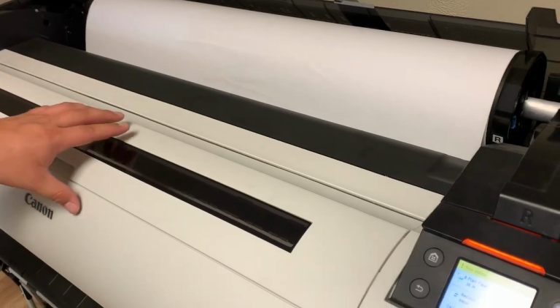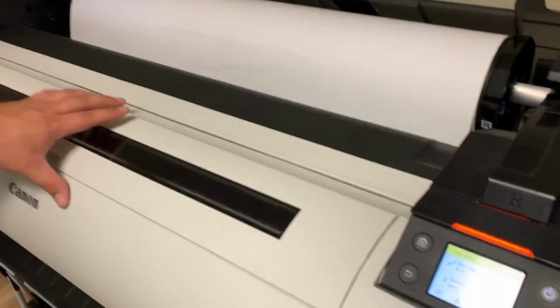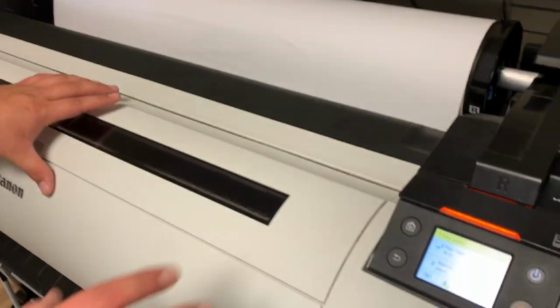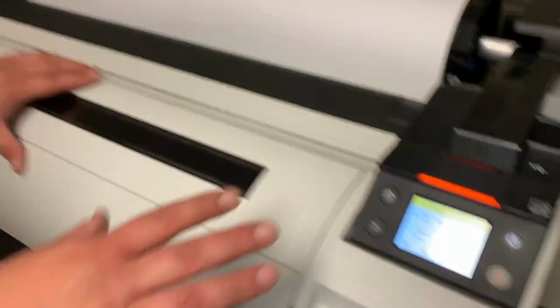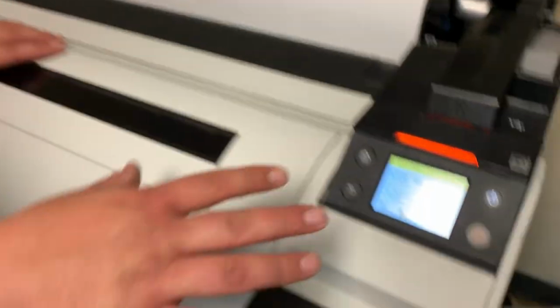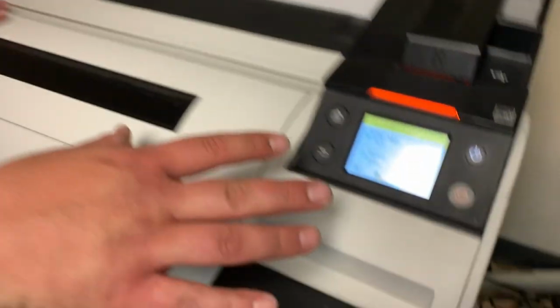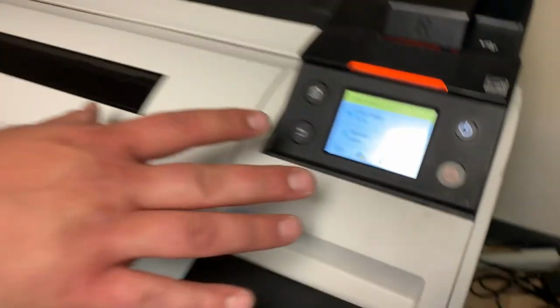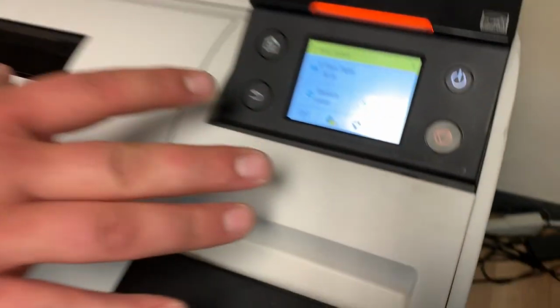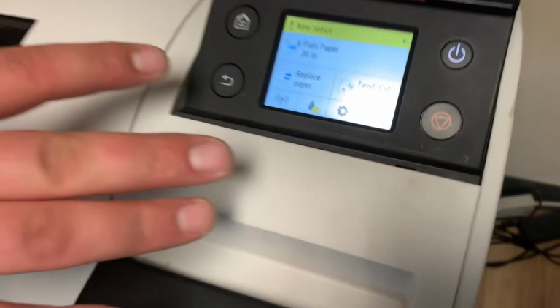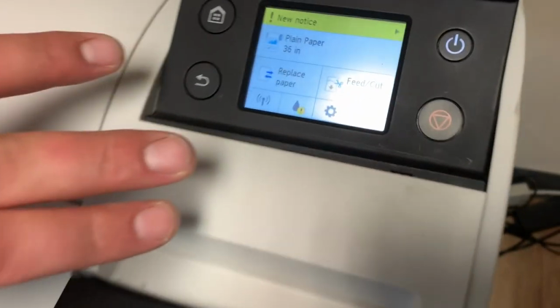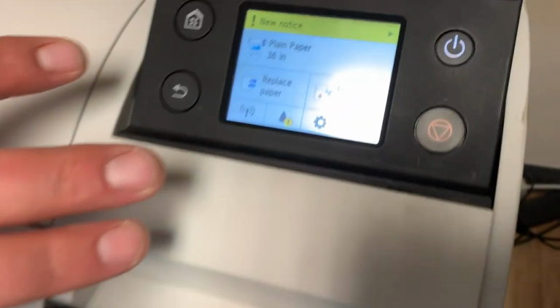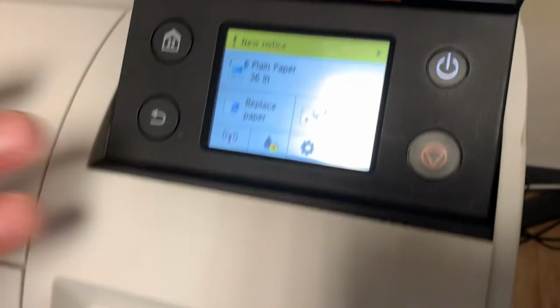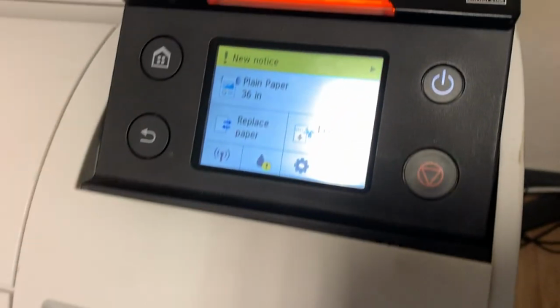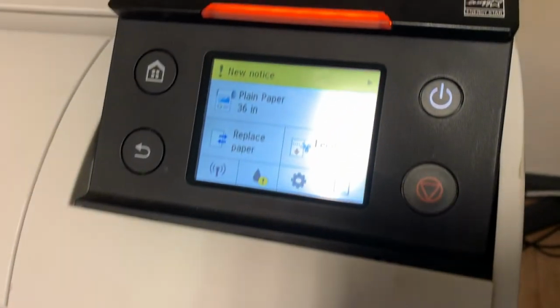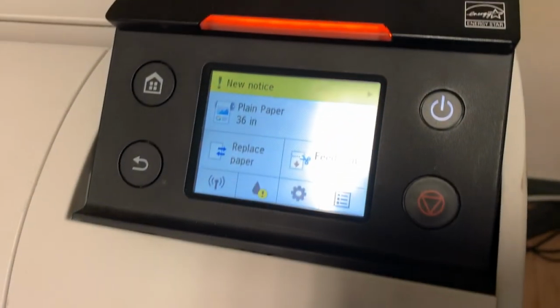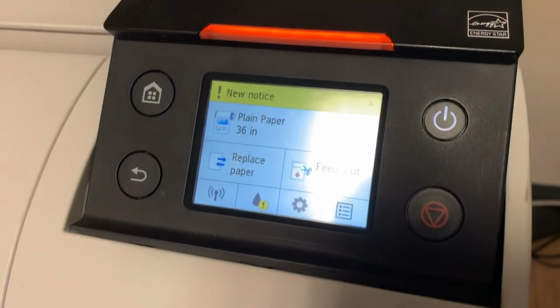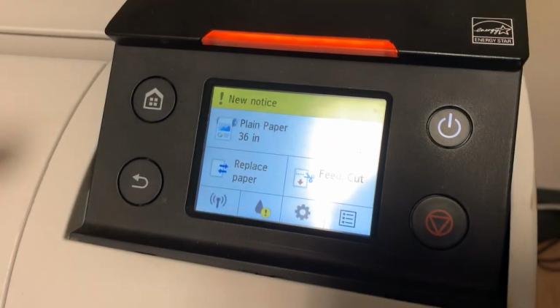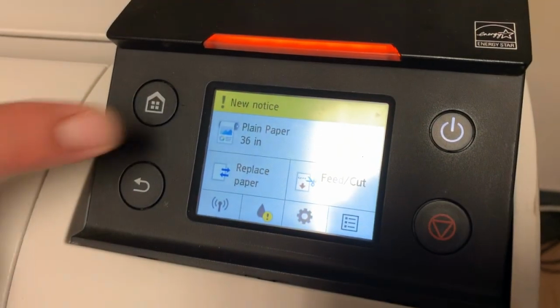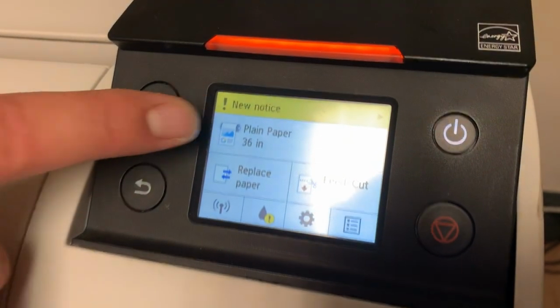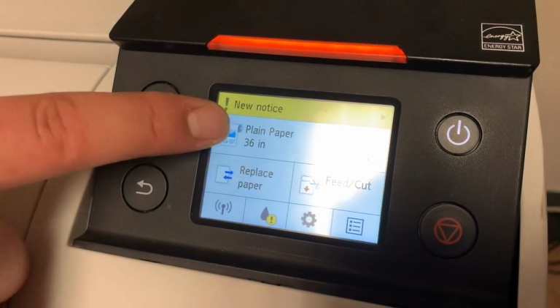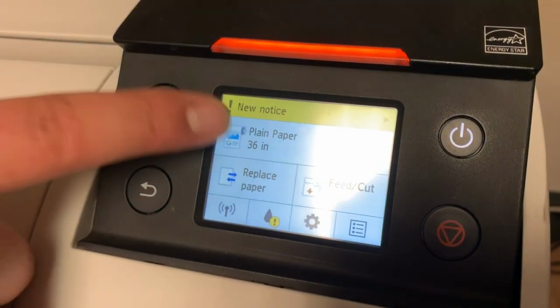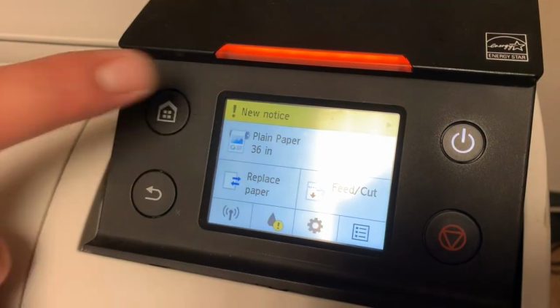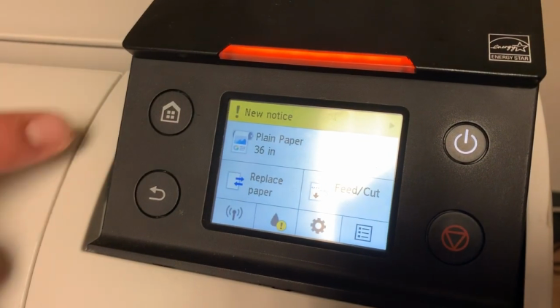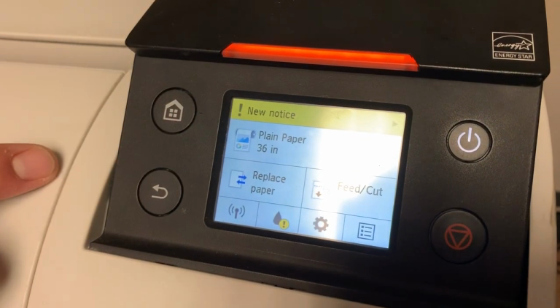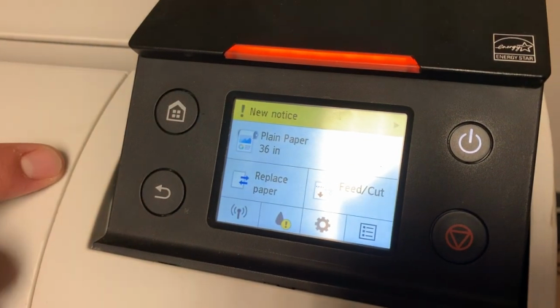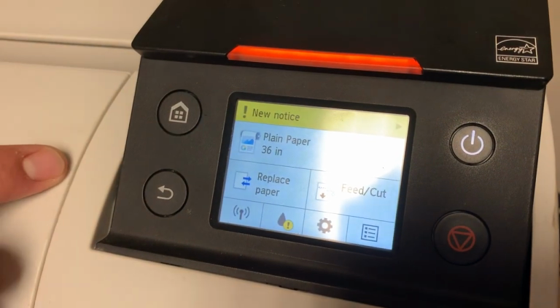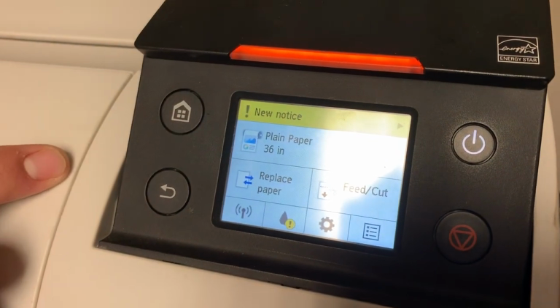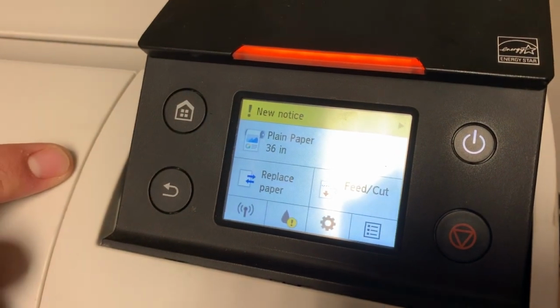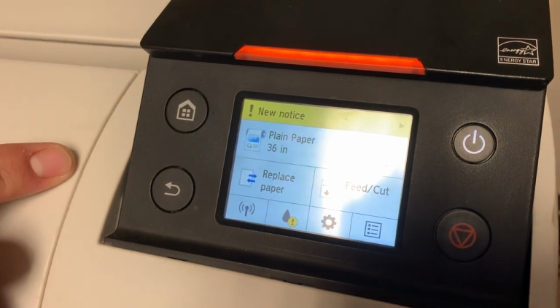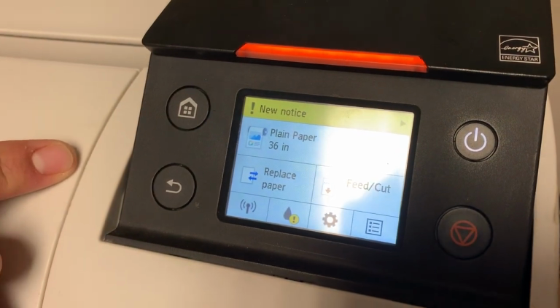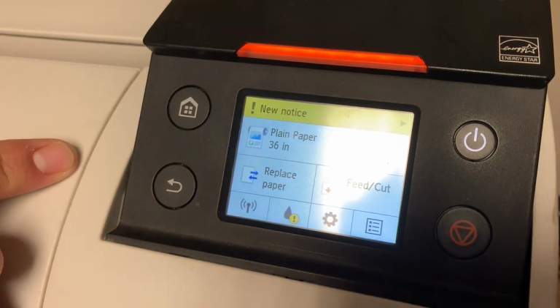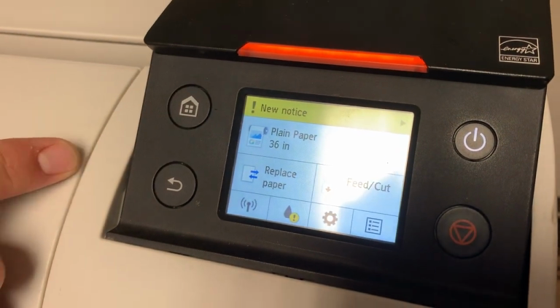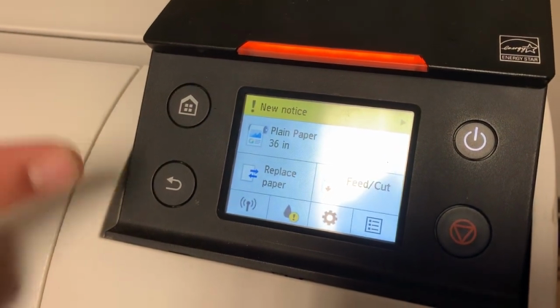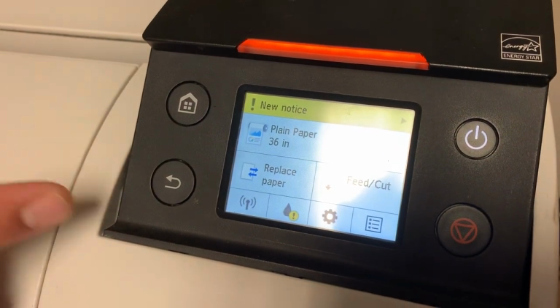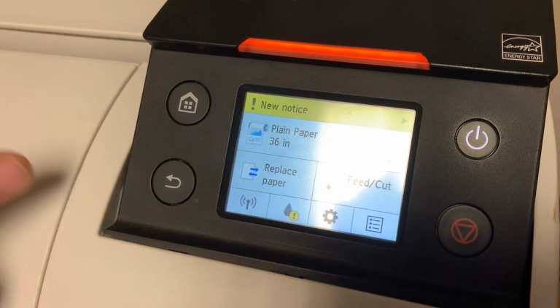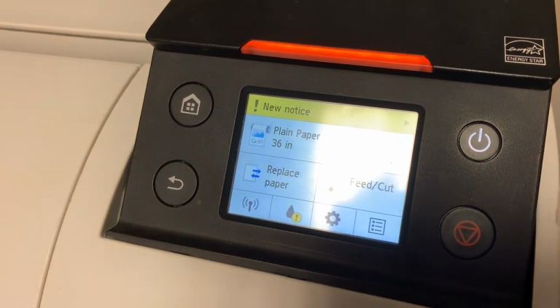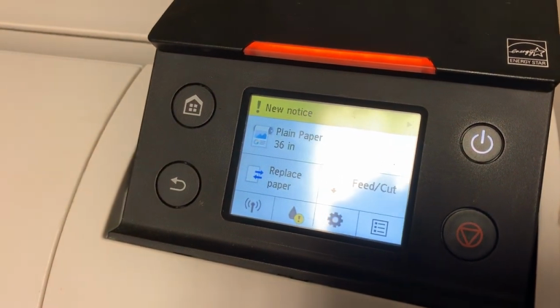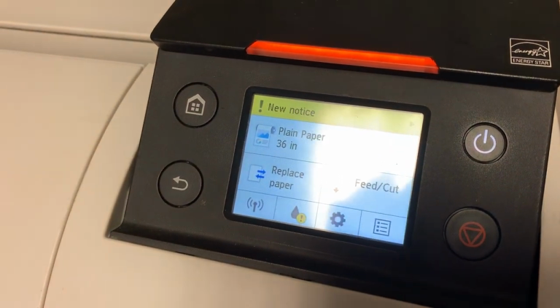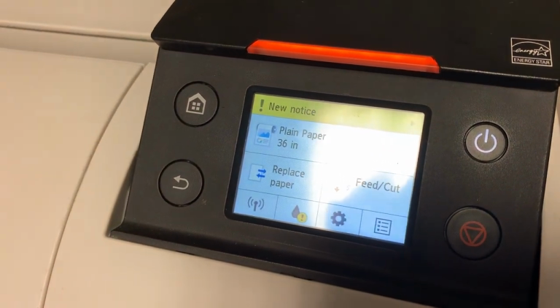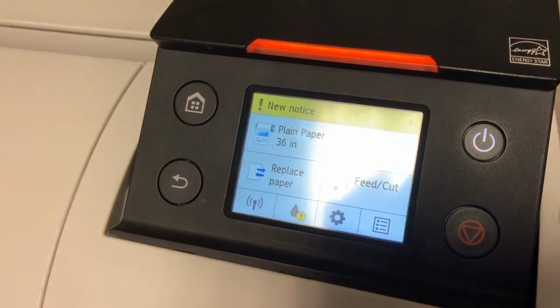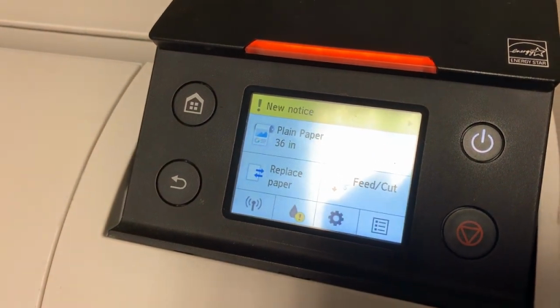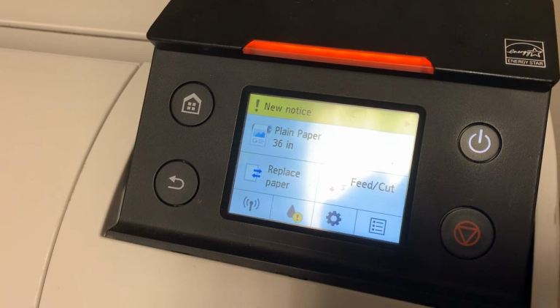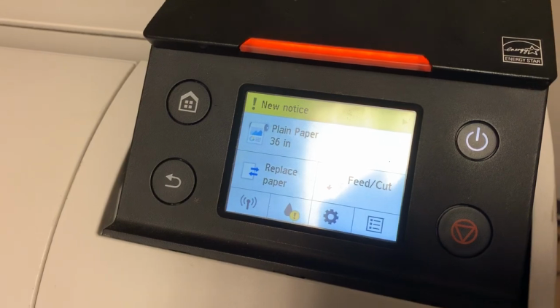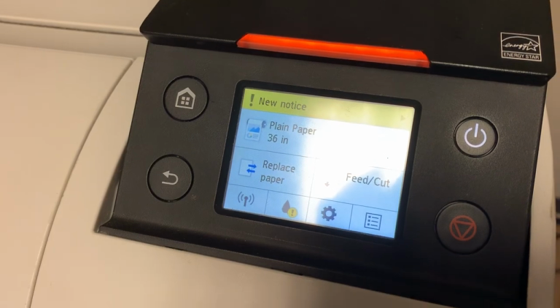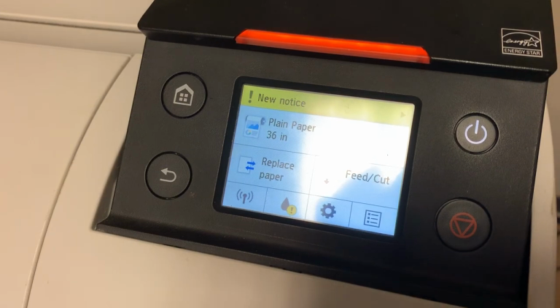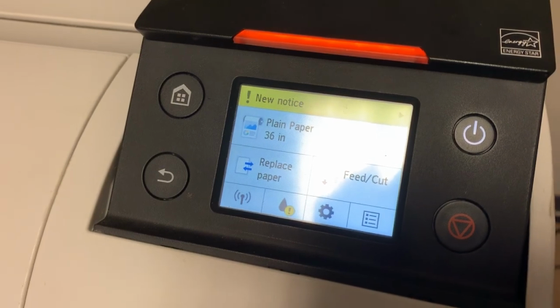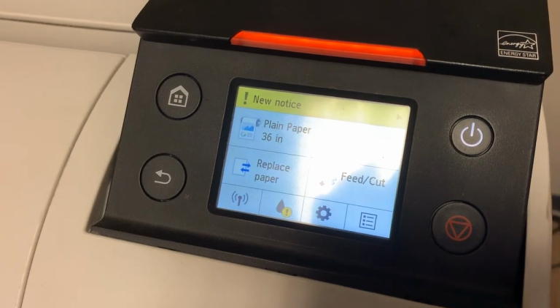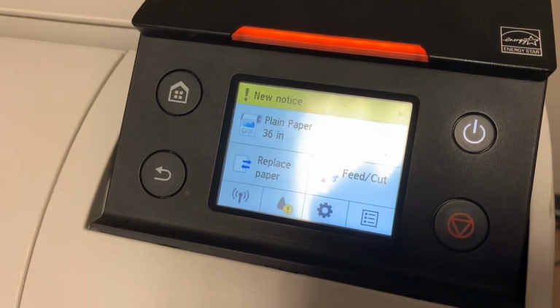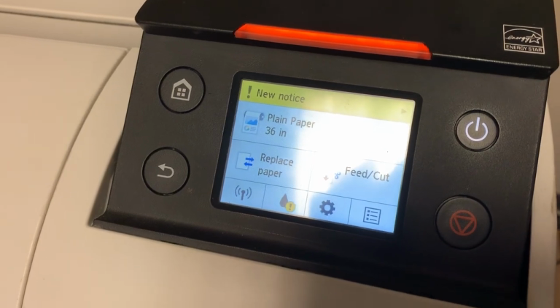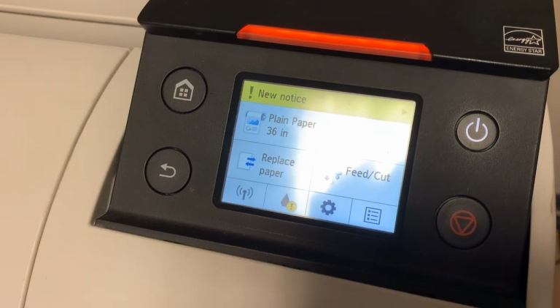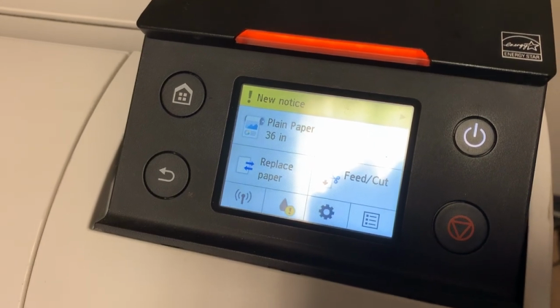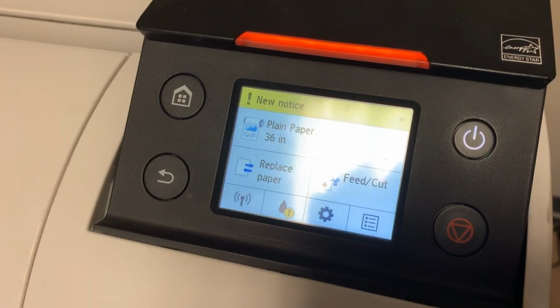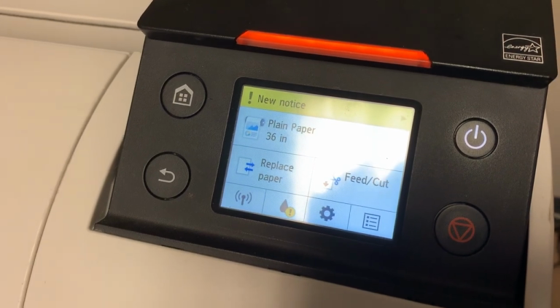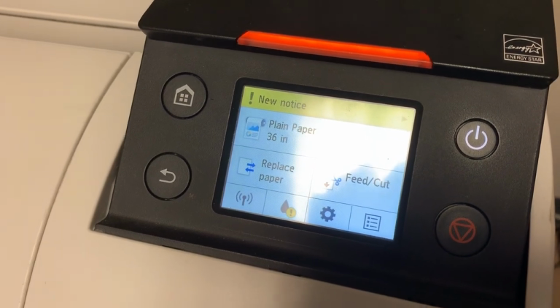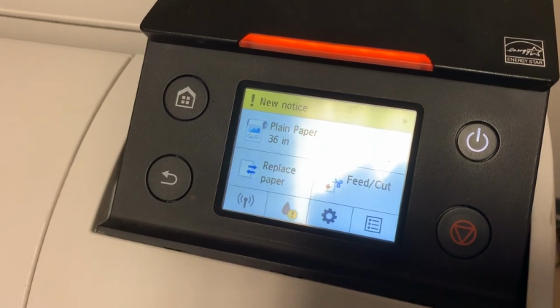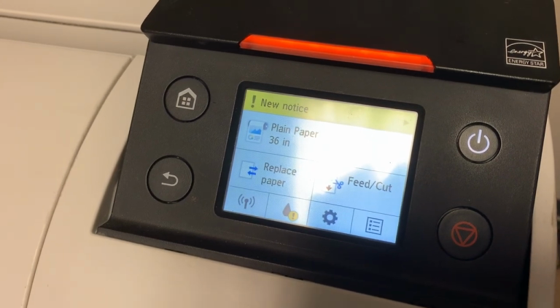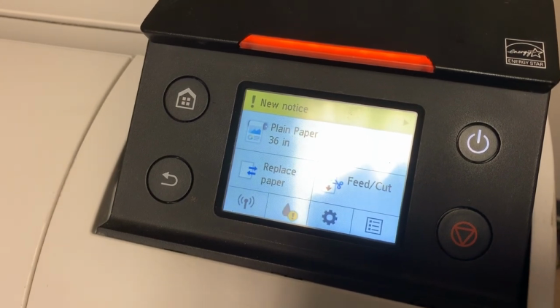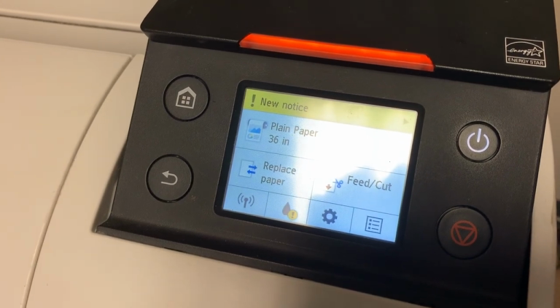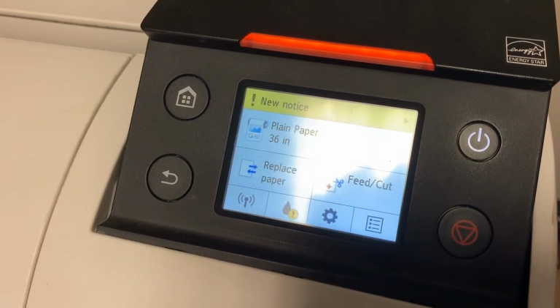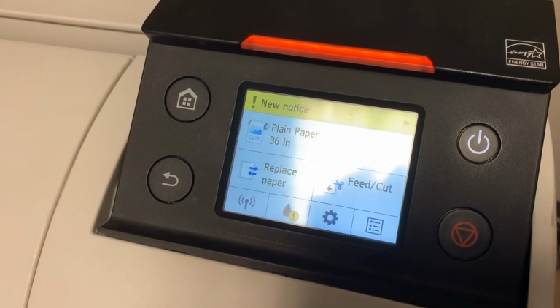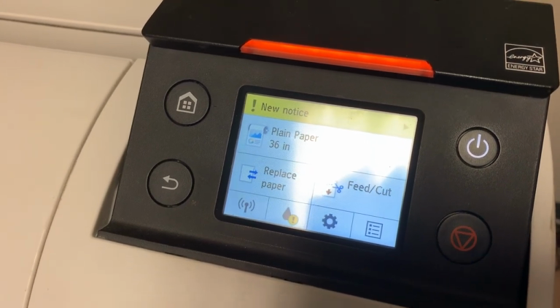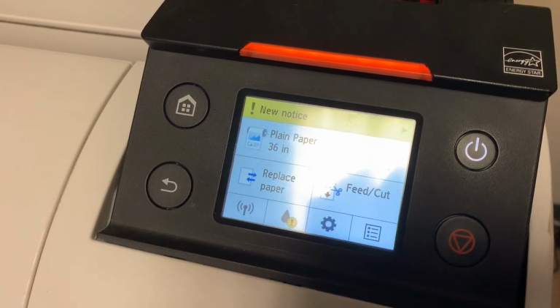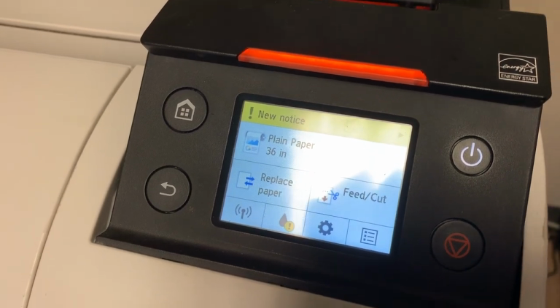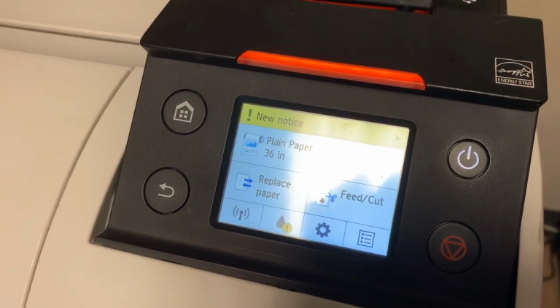In this case, the paper is loaded straight. It's plain paper, it's a 36 inch wide roll. The machine is now ready to print.